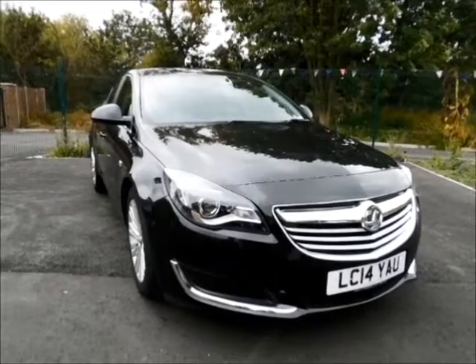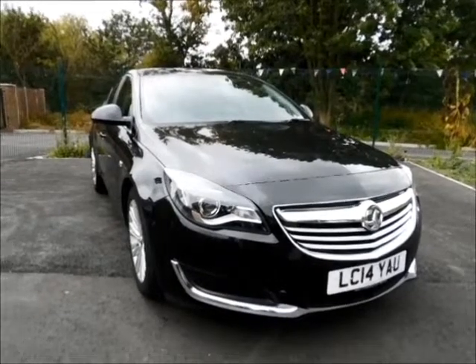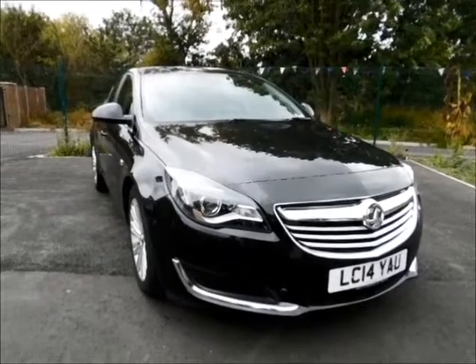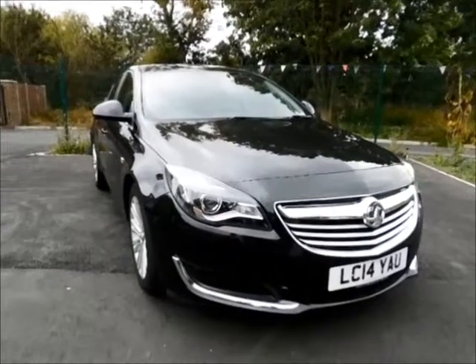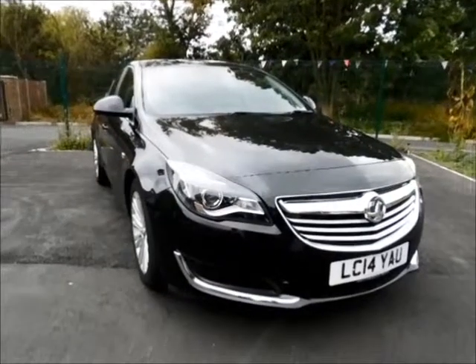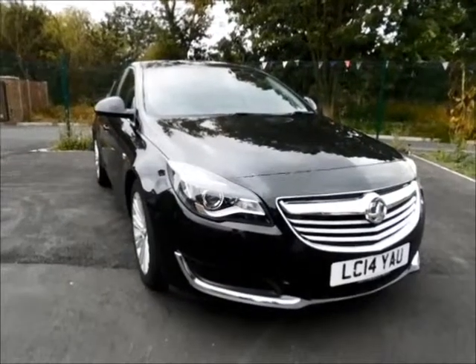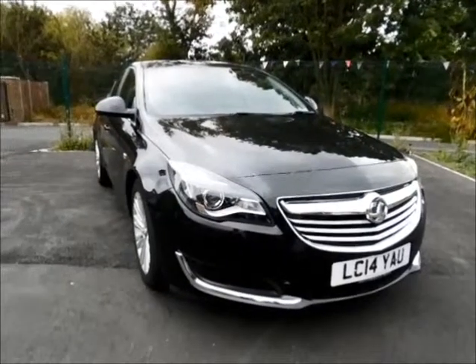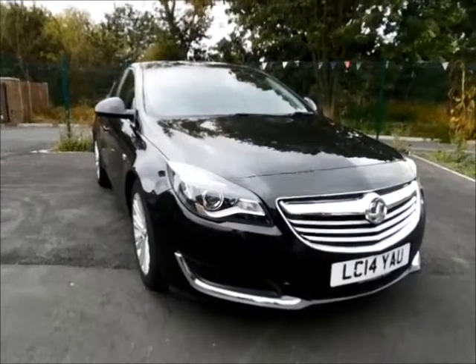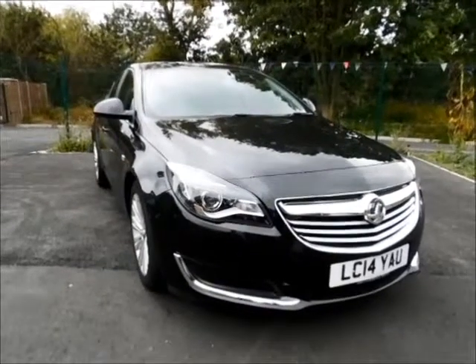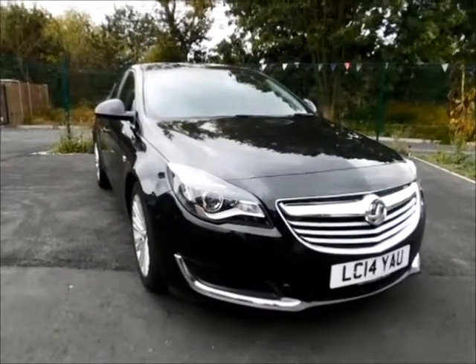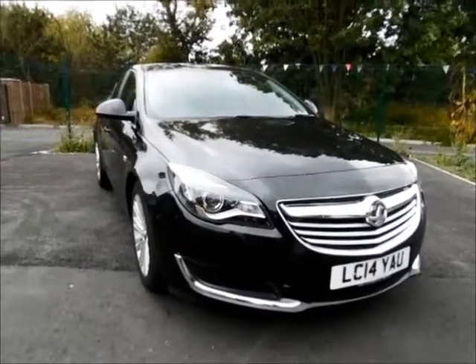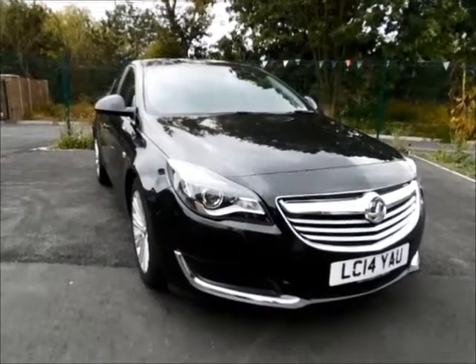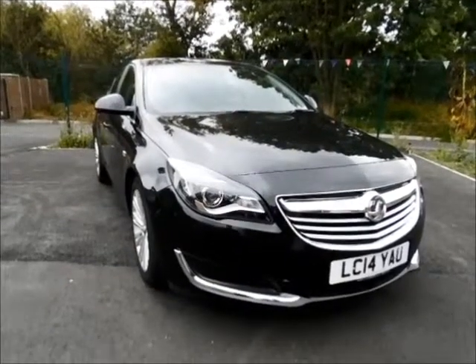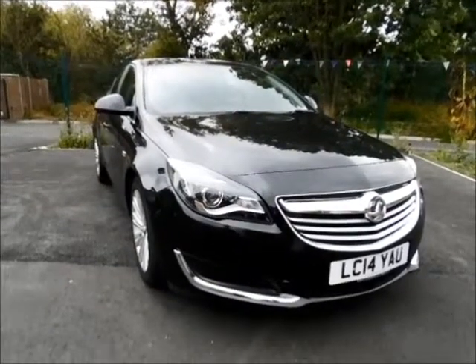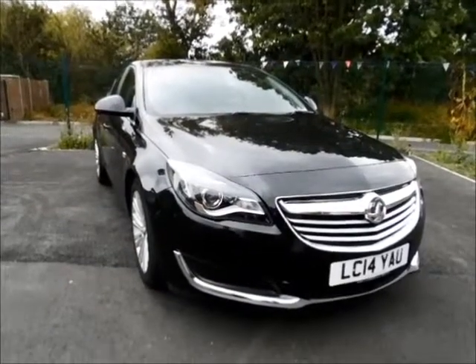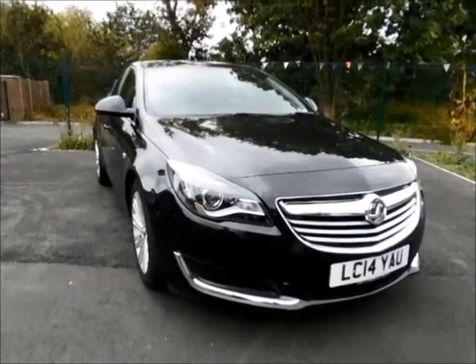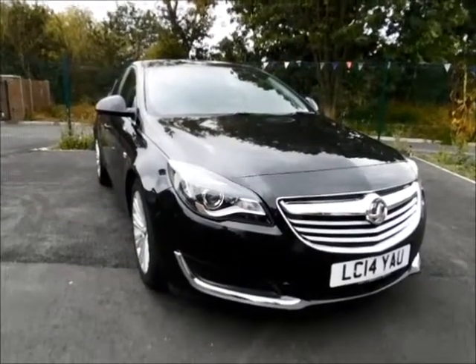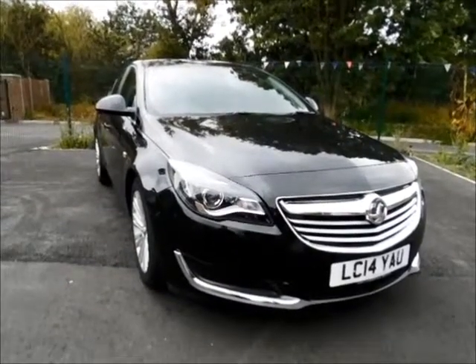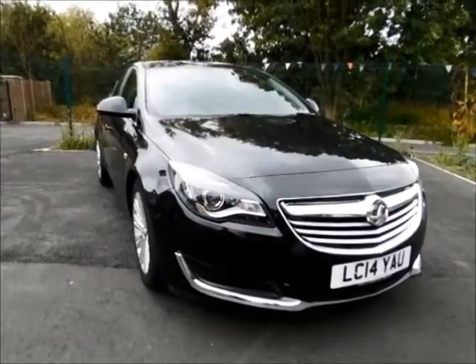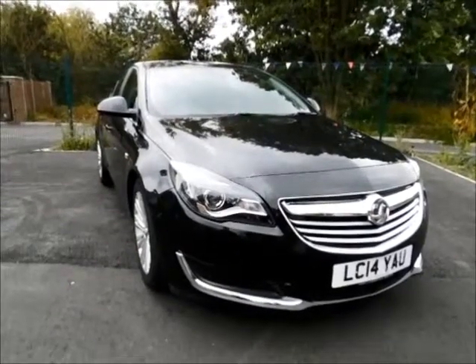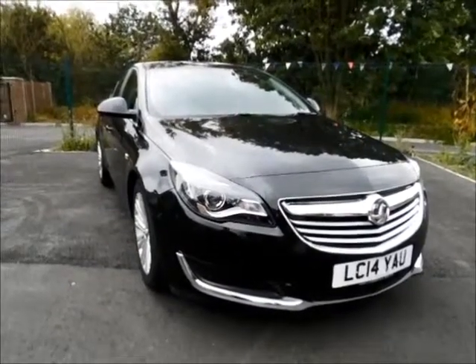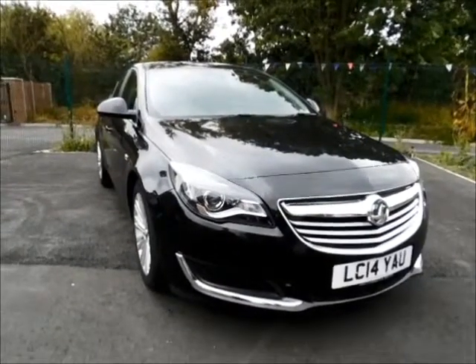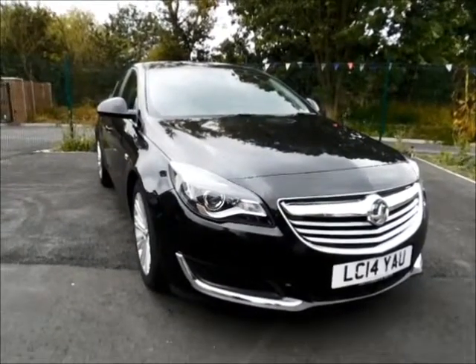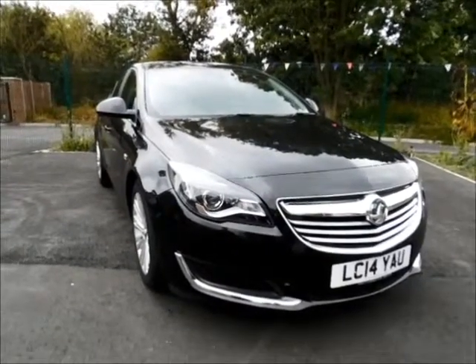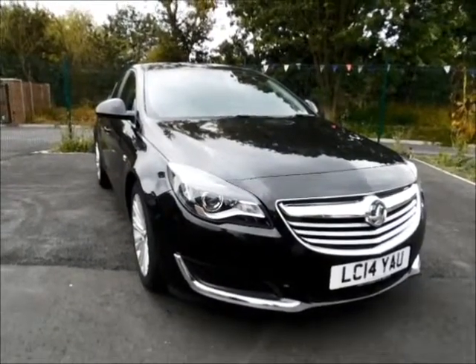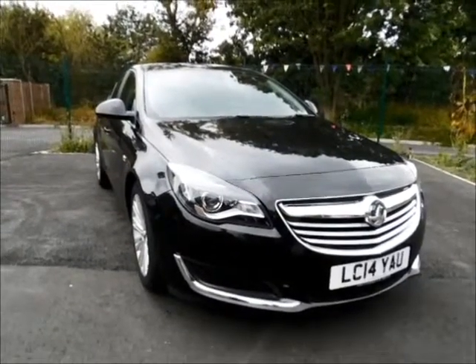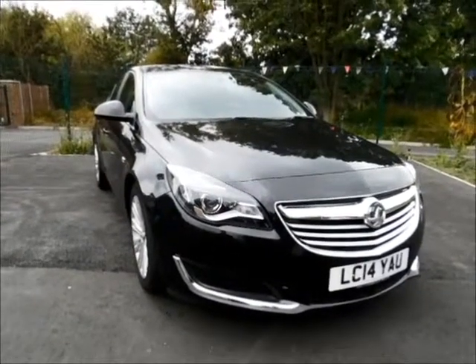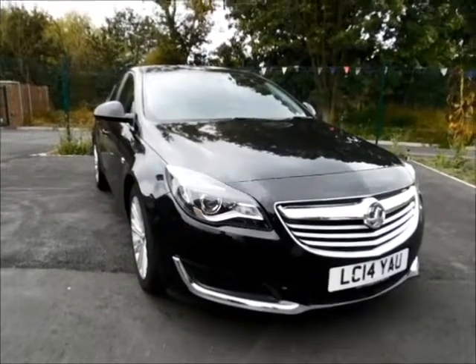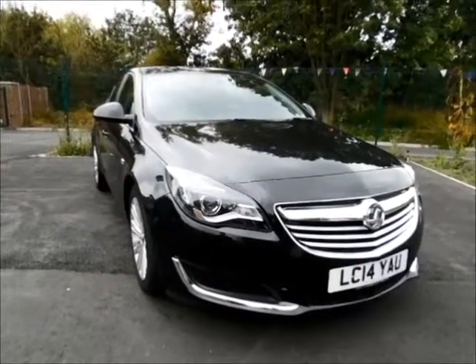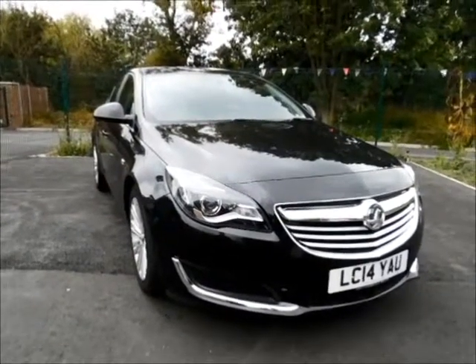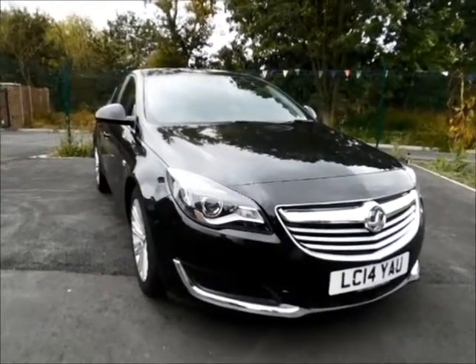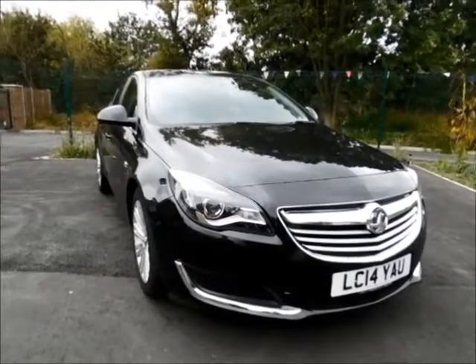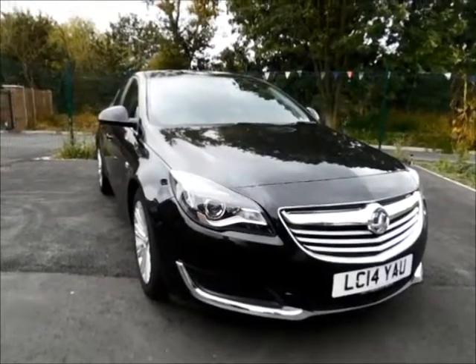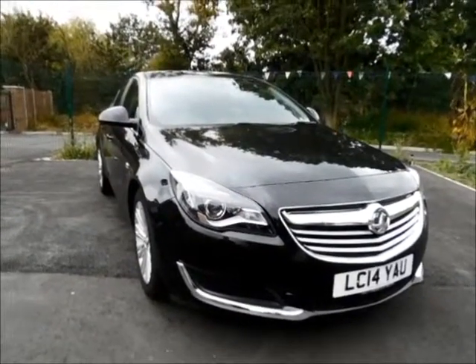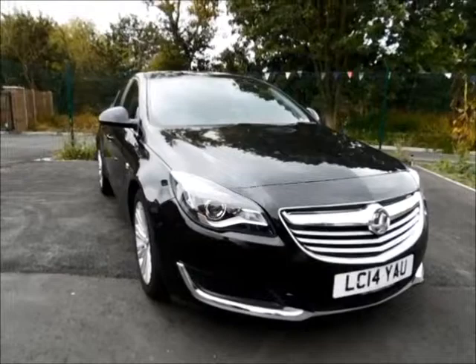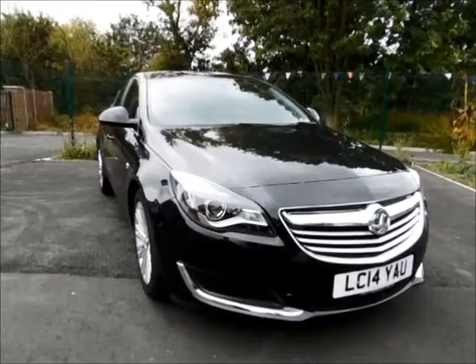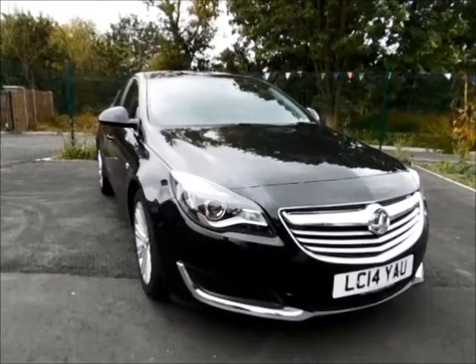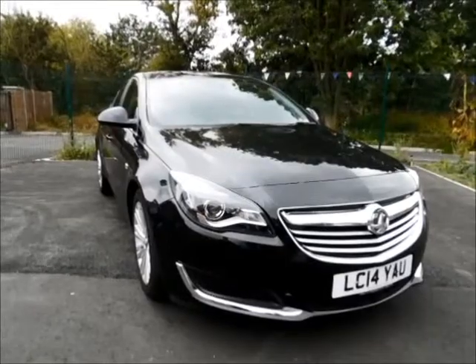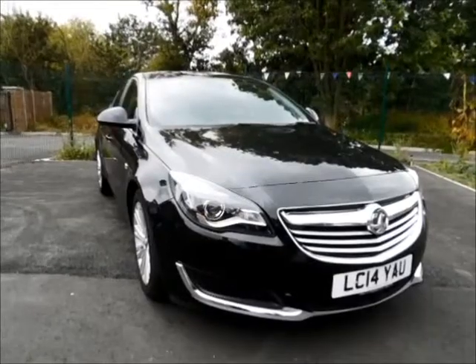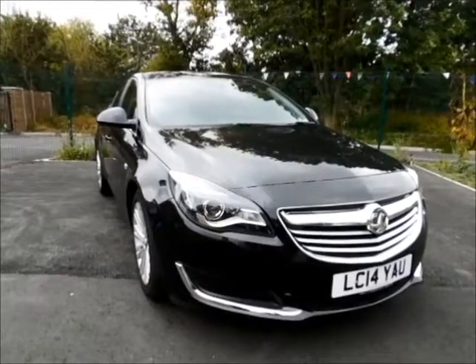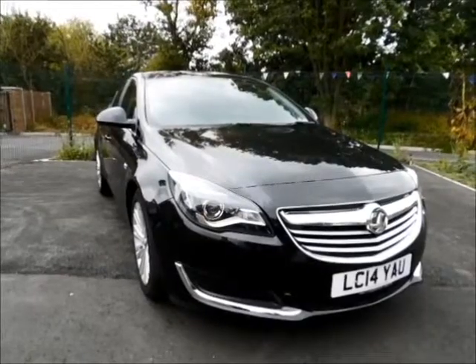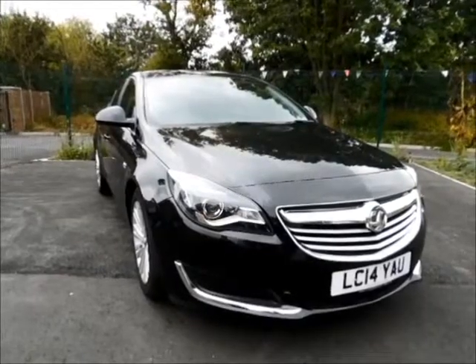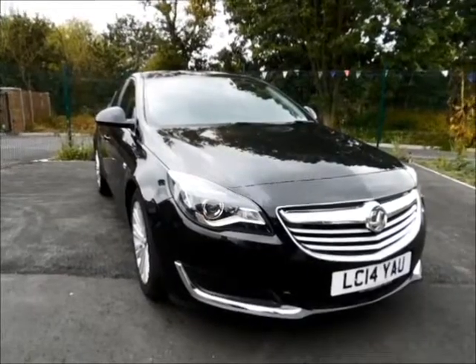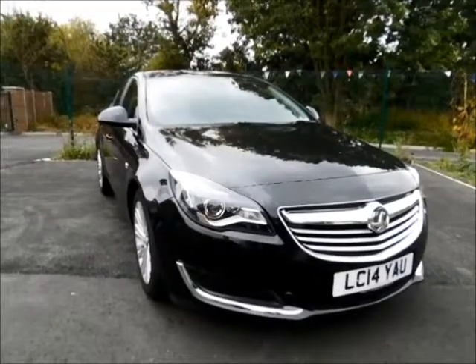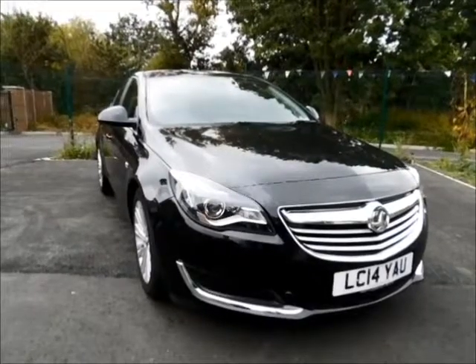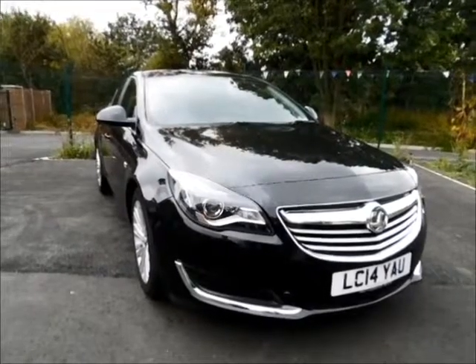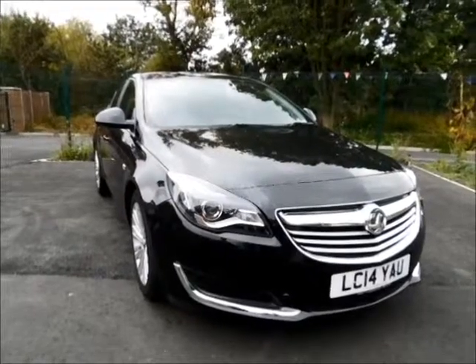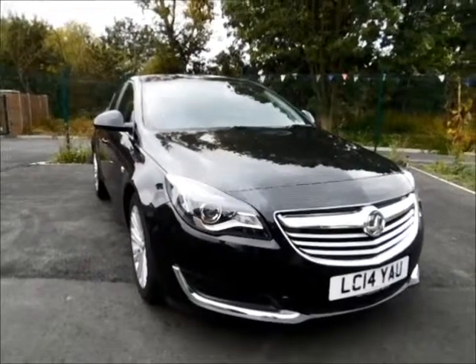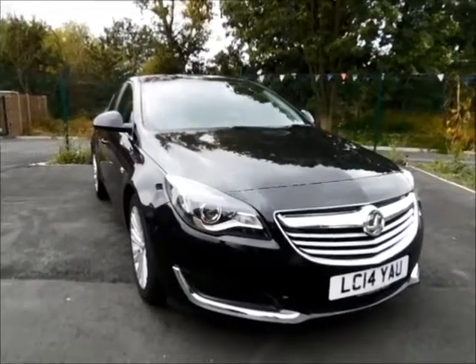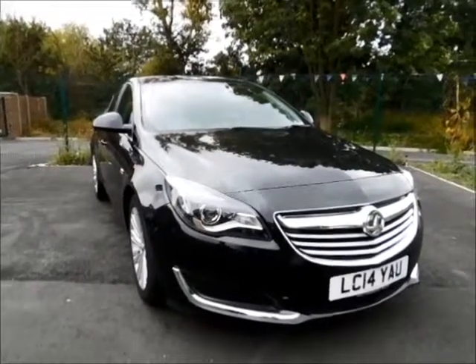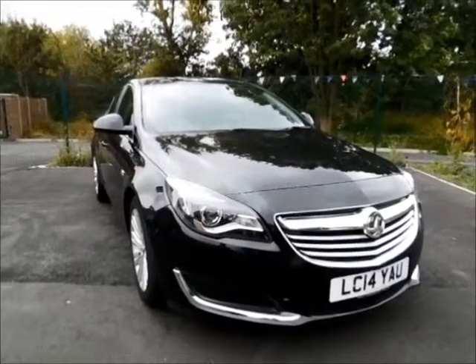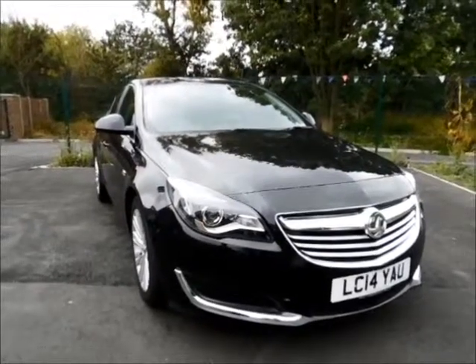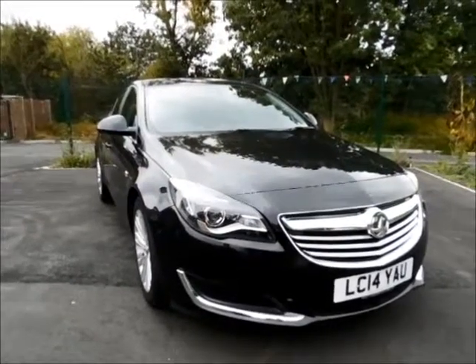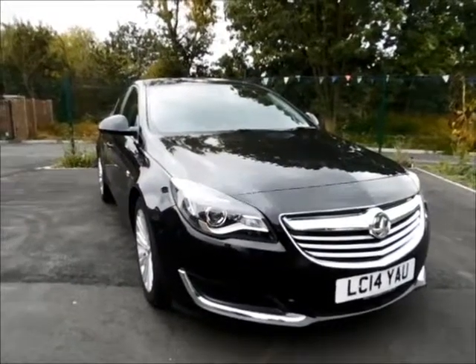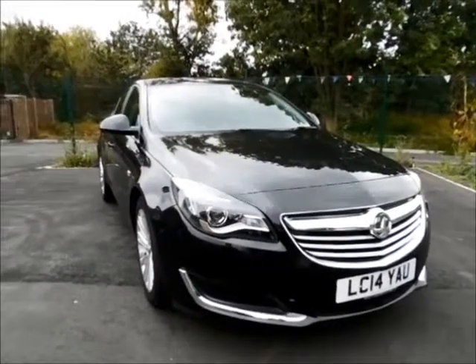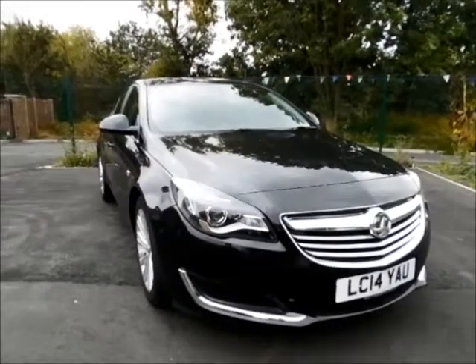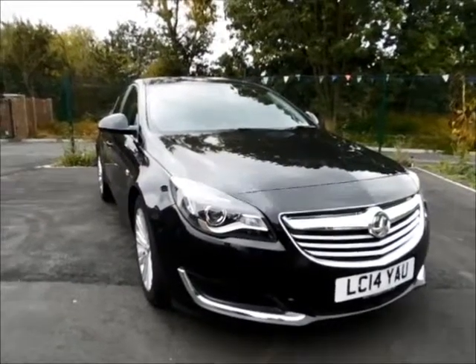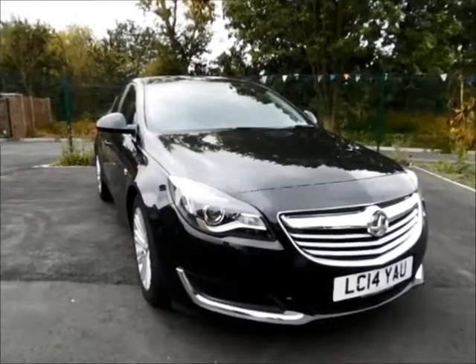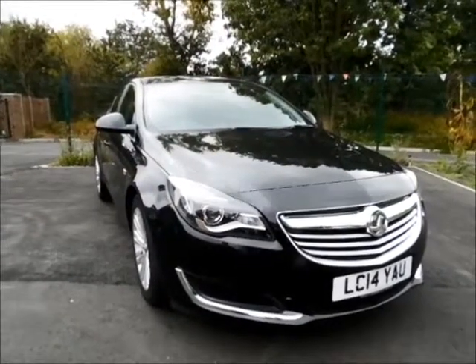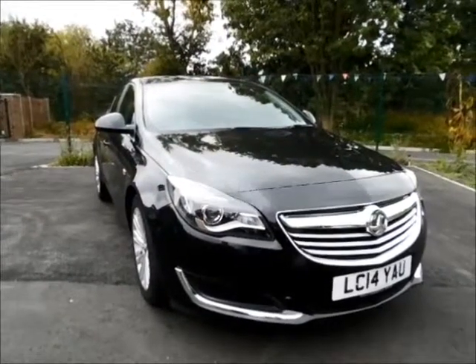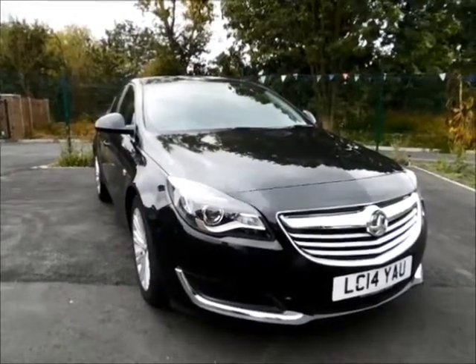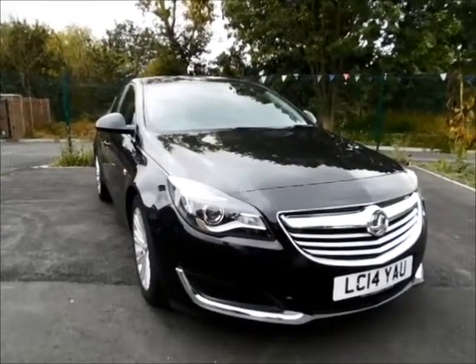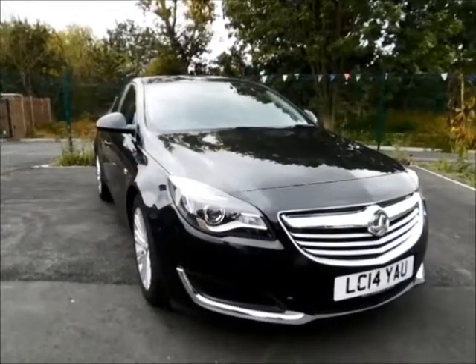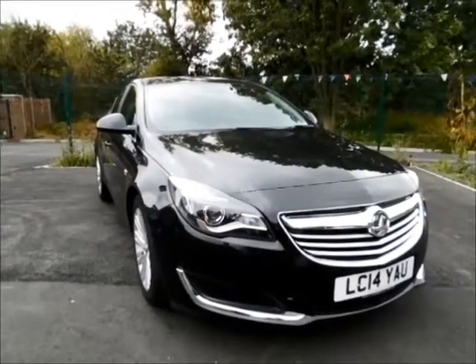If you are thinking of finance, we are confident we can beat any high street lender with flexible dealer funding plans. Thank you for visiting Now Vauxhall.